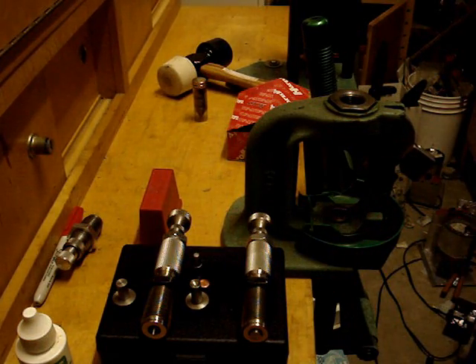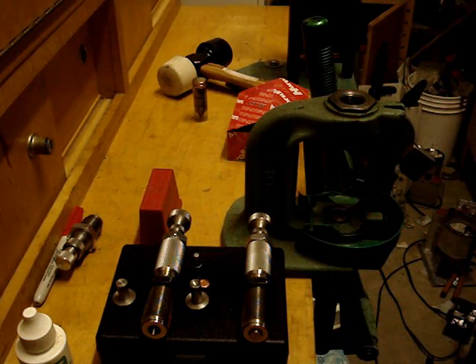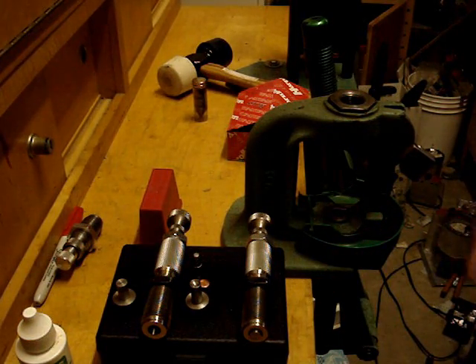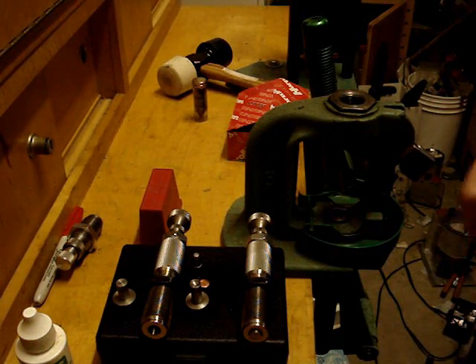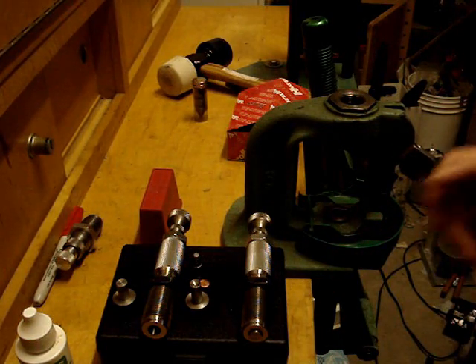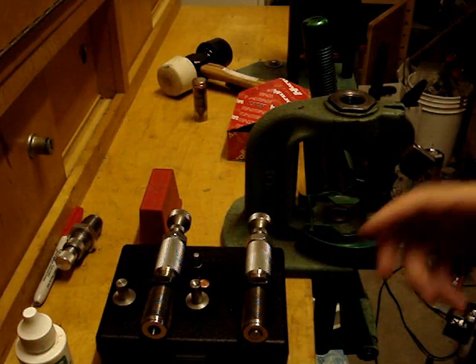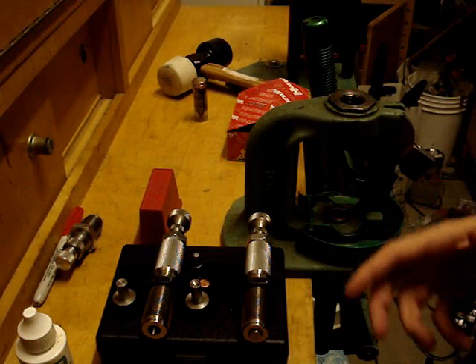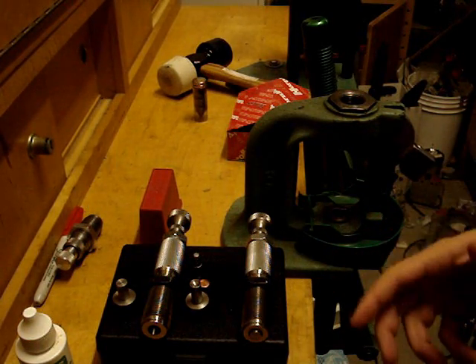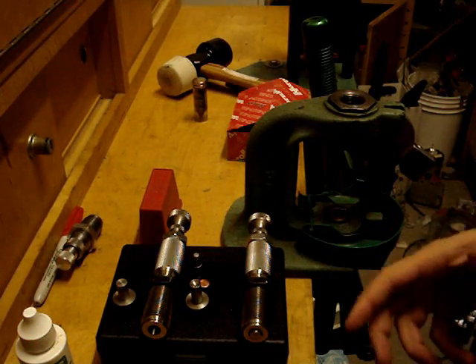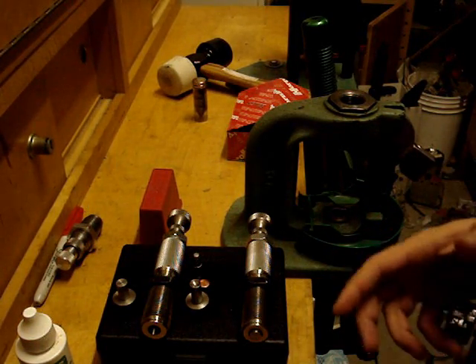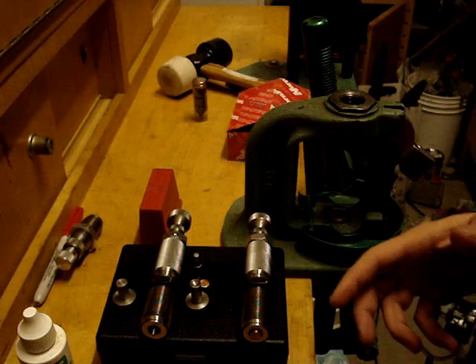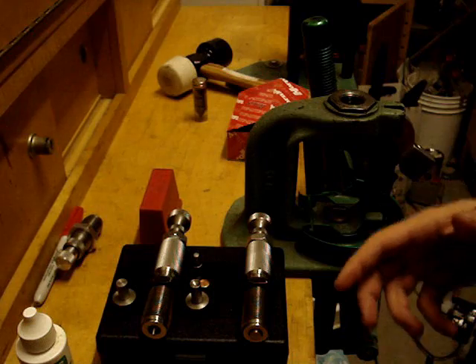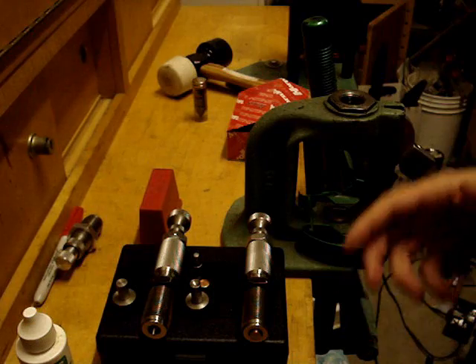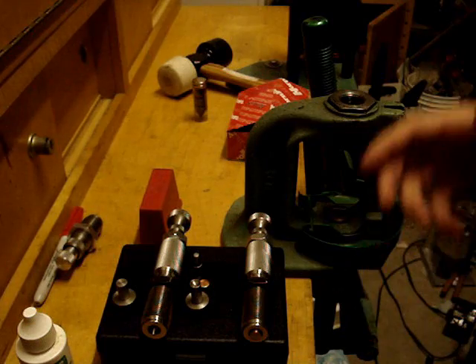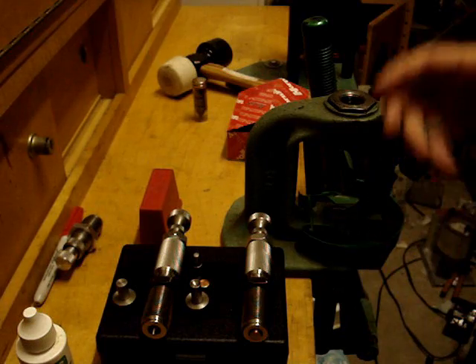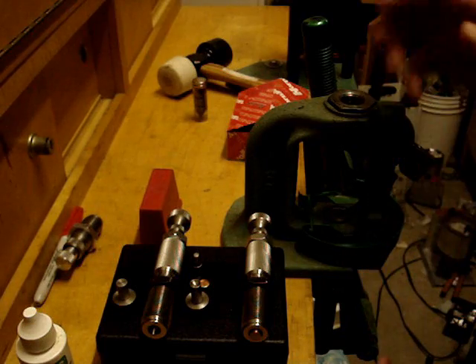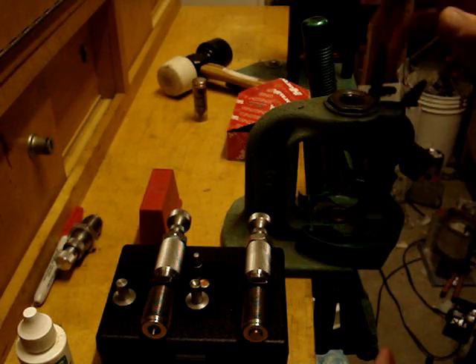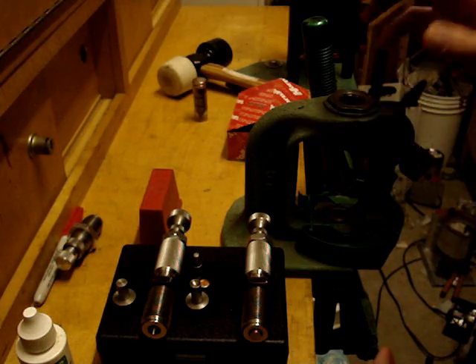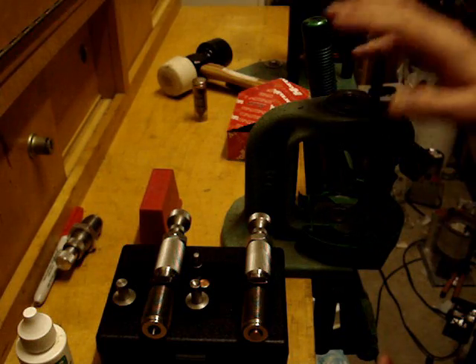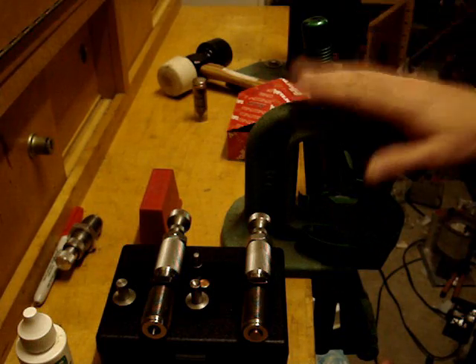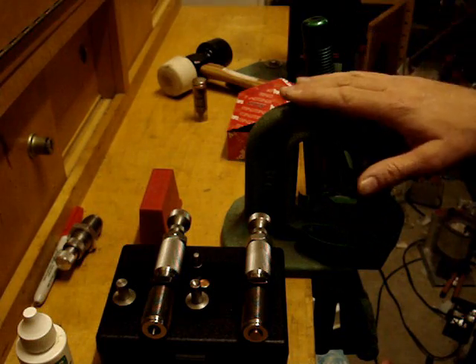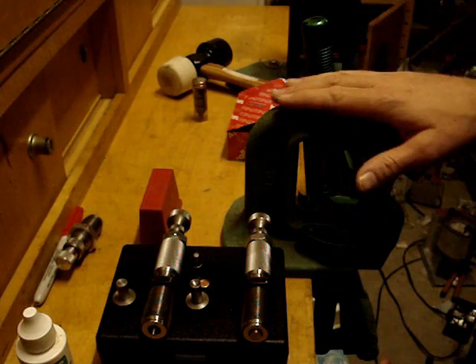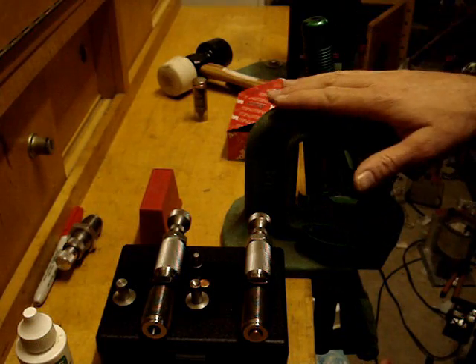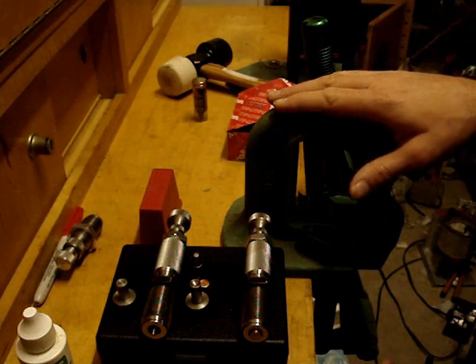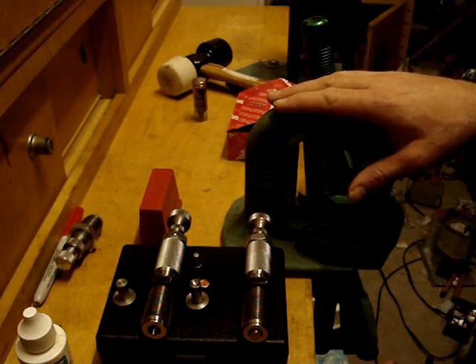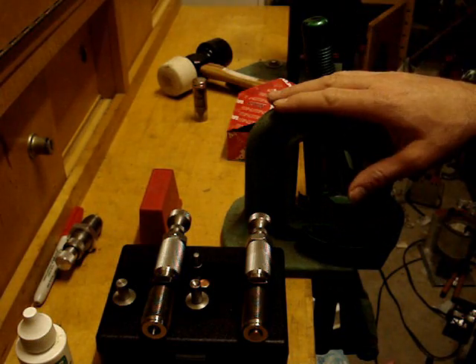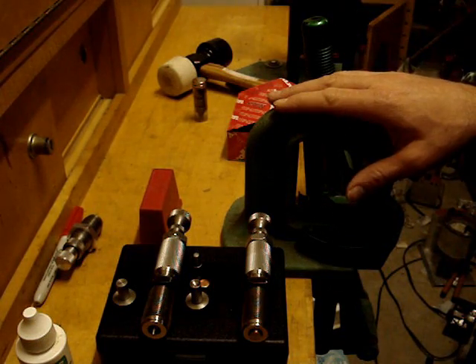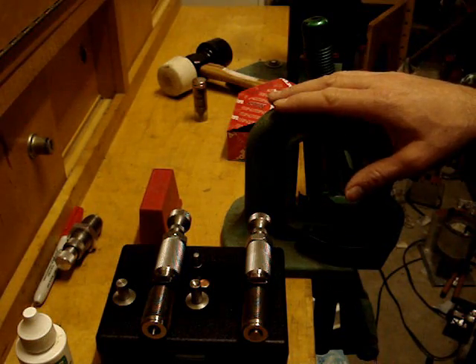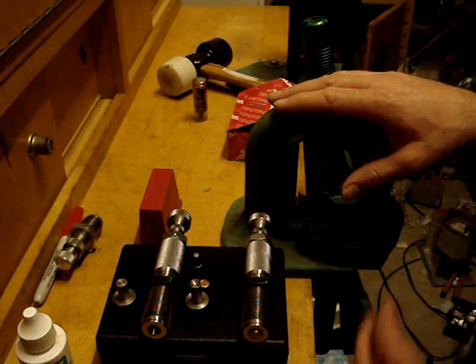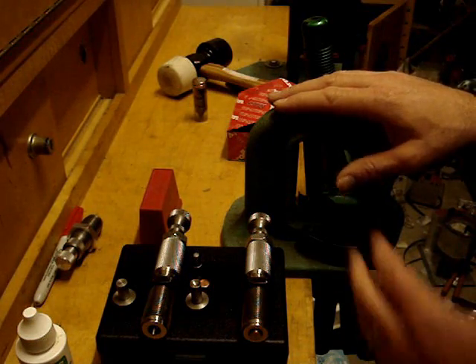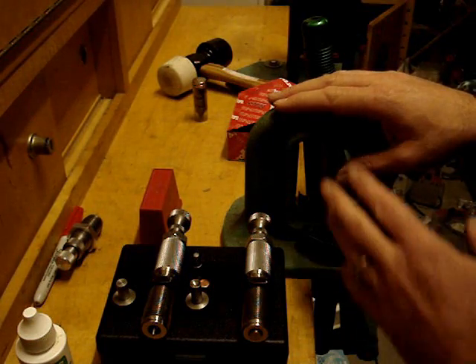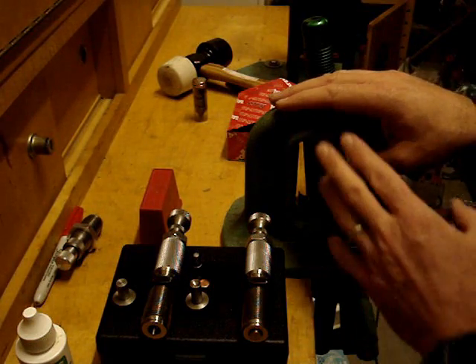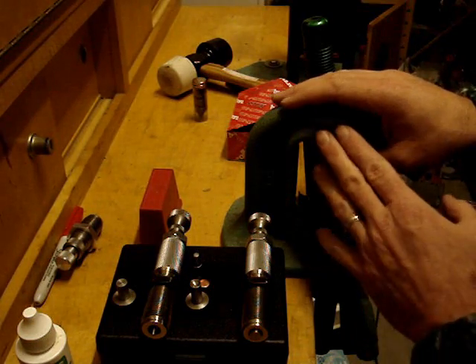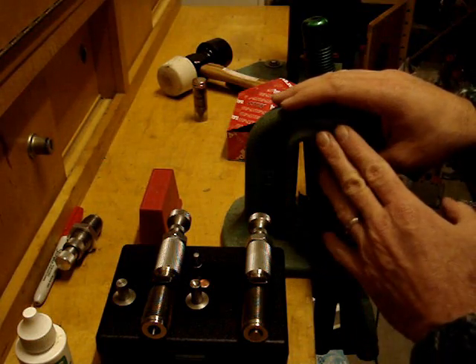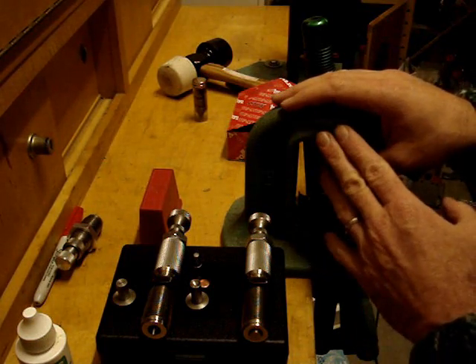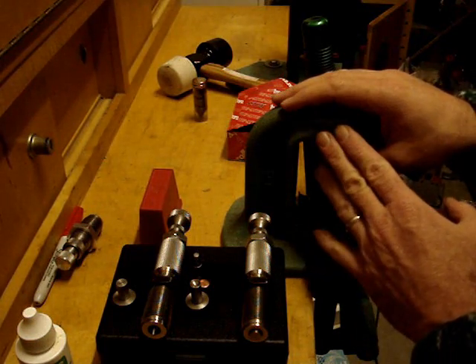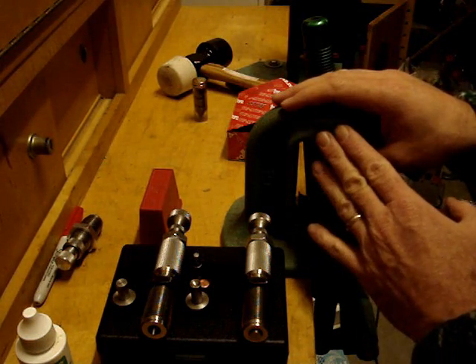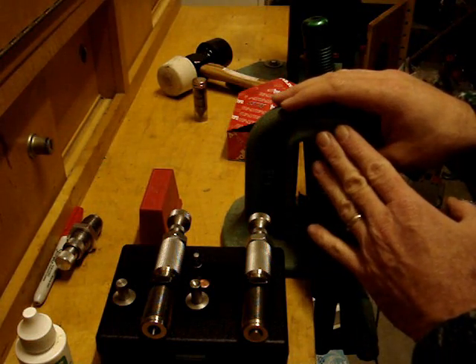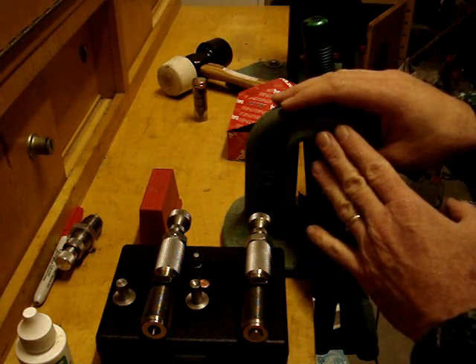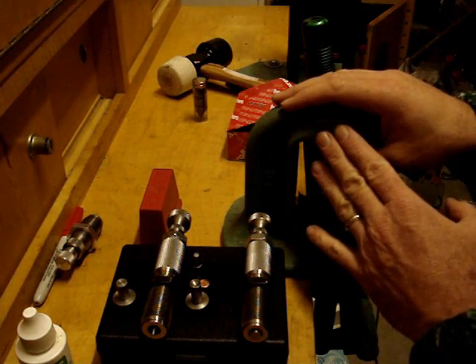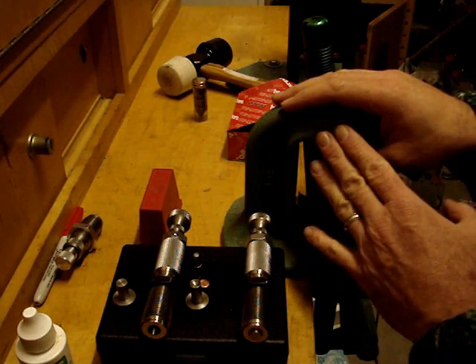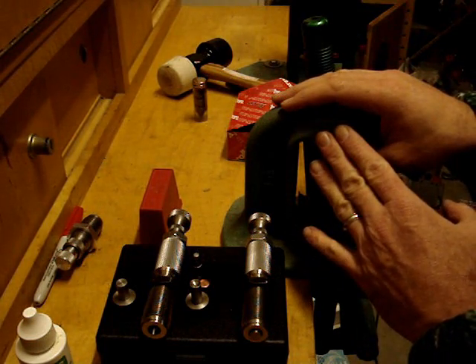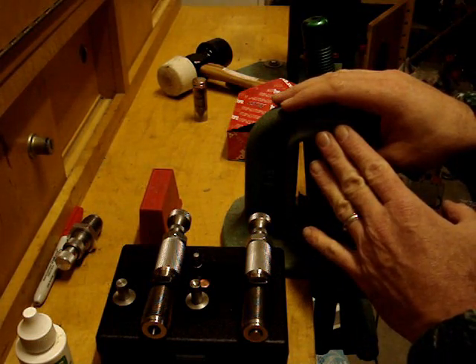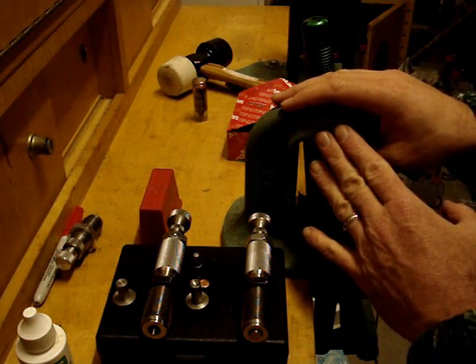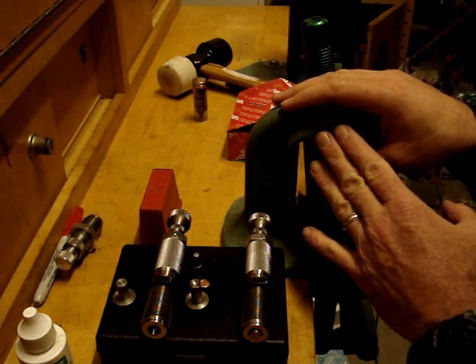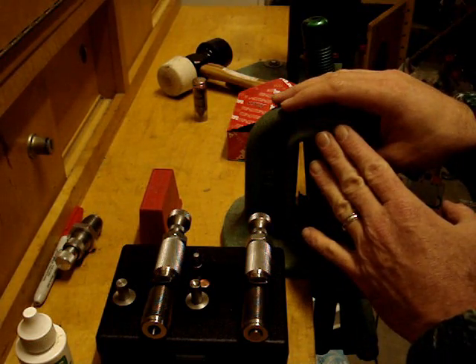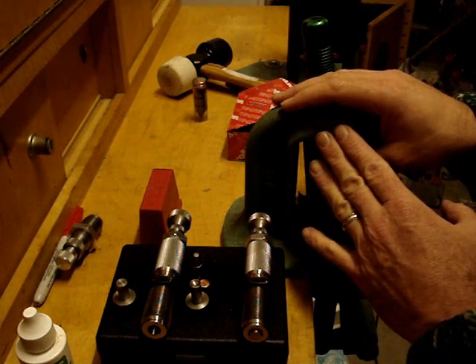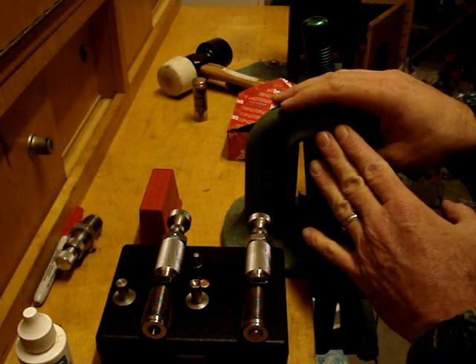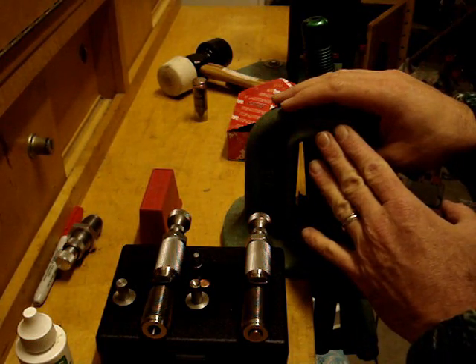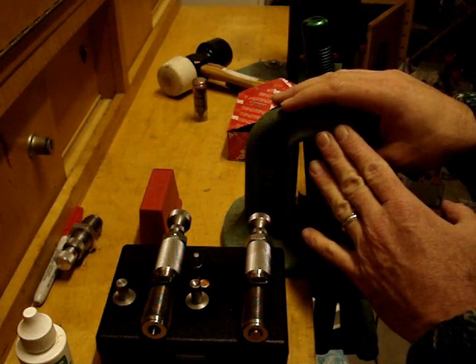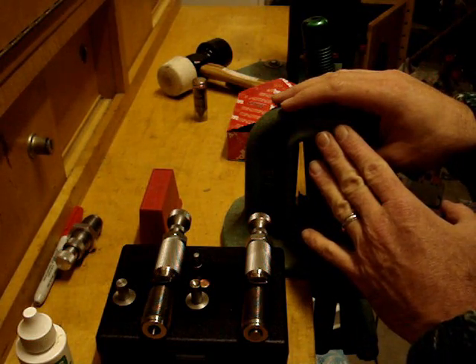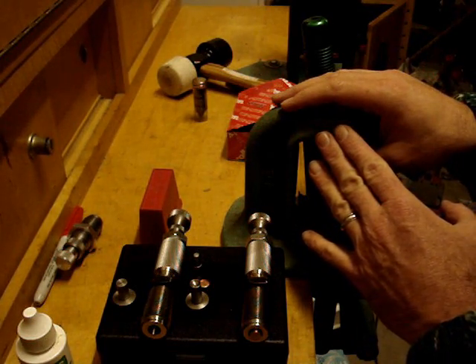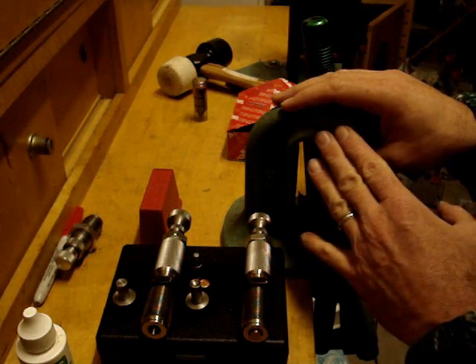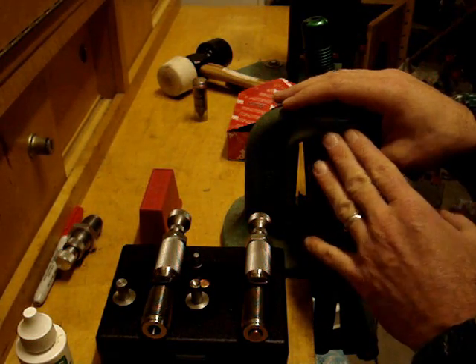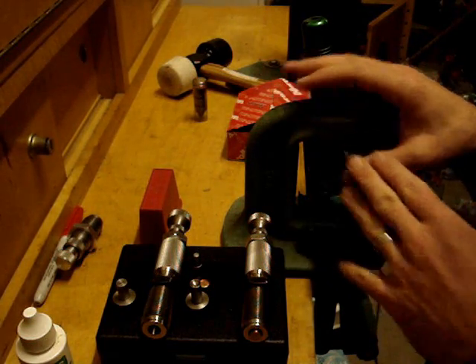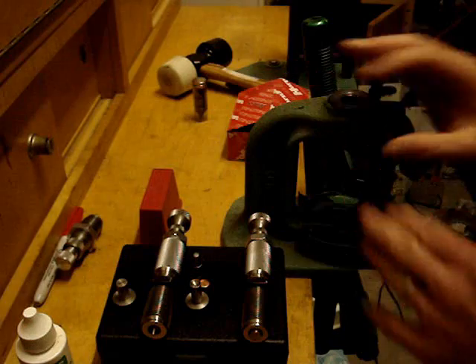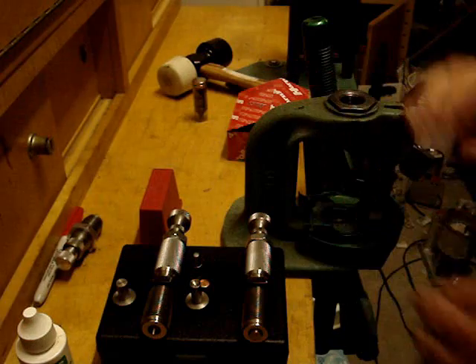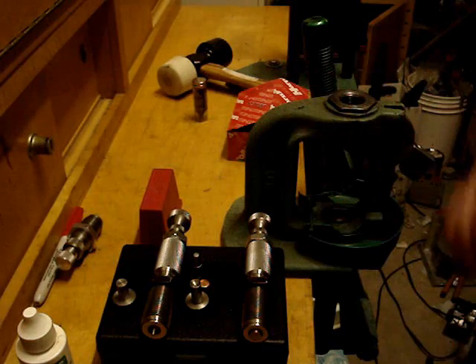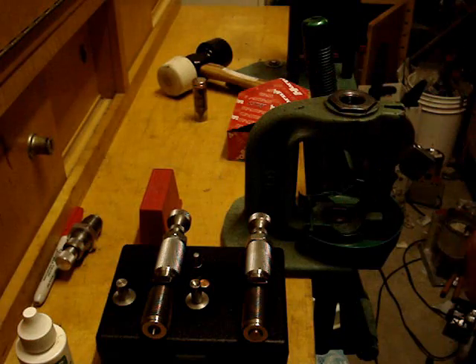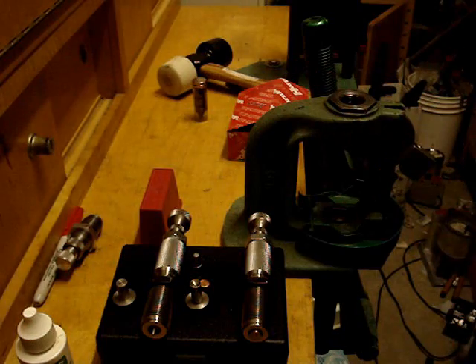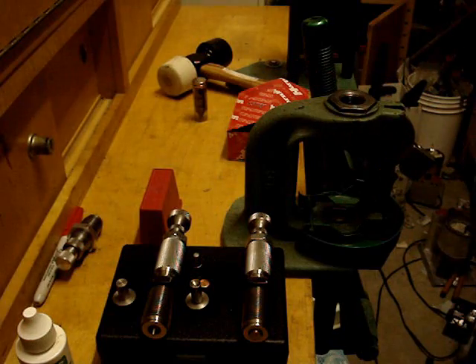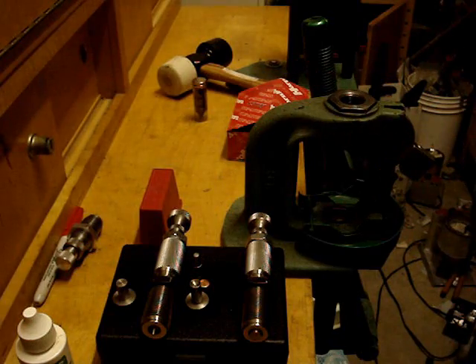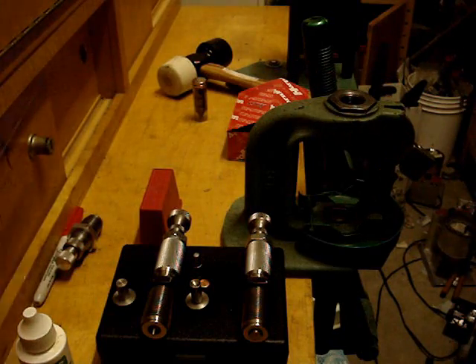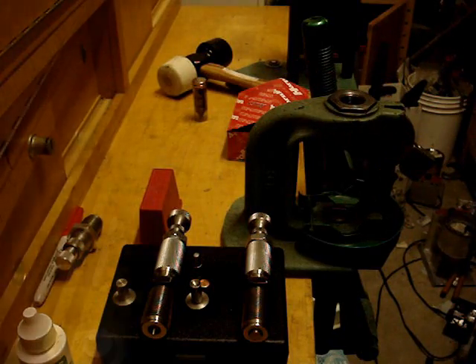So let me go ahead and get this set up. As you can see, we're going to be using a standard reloading press. Let's get started.